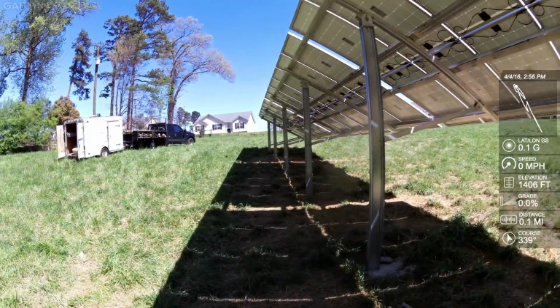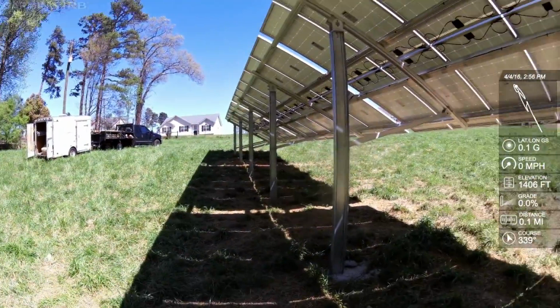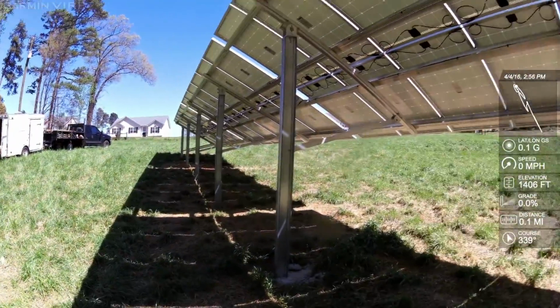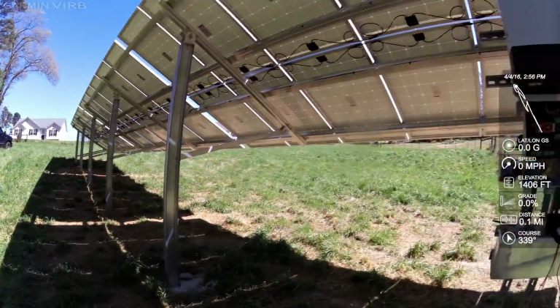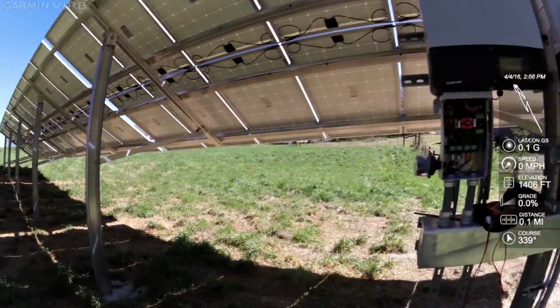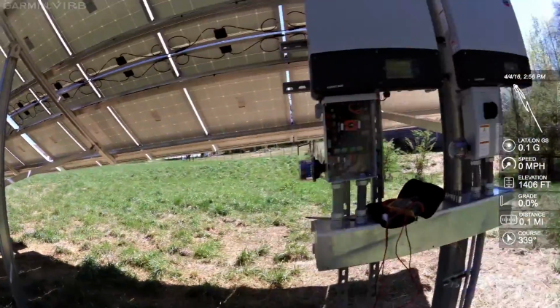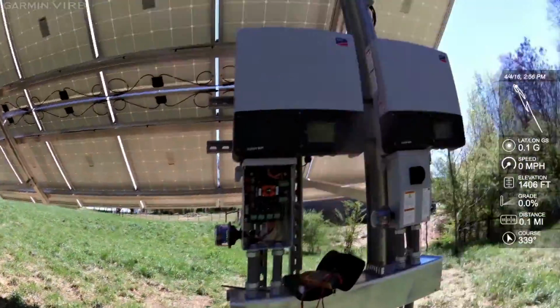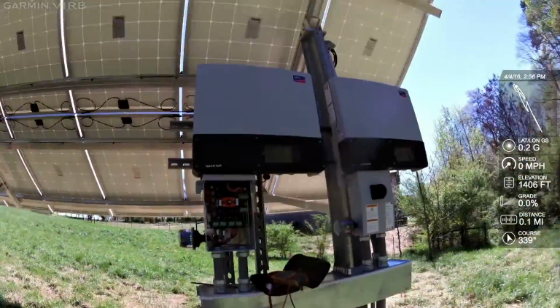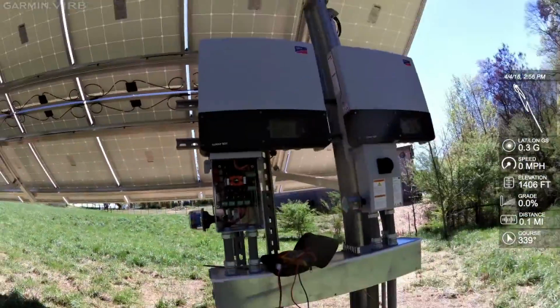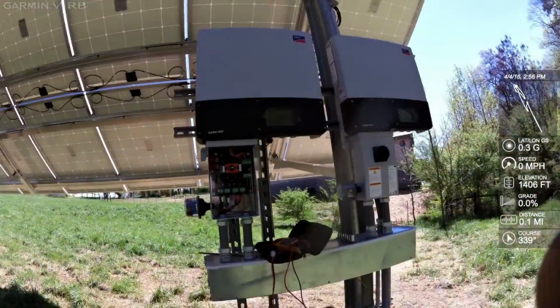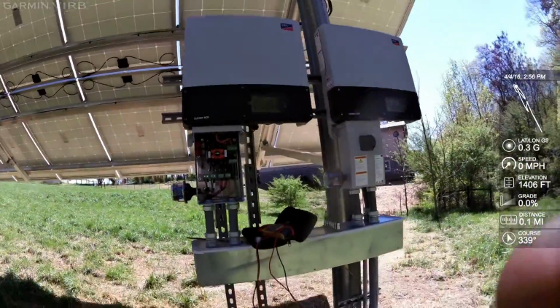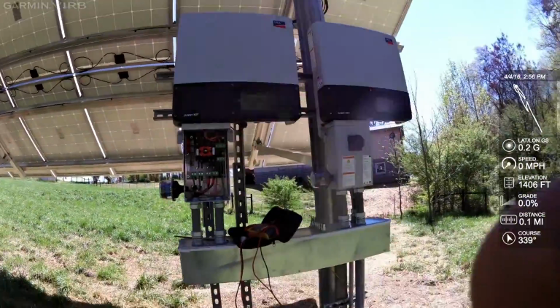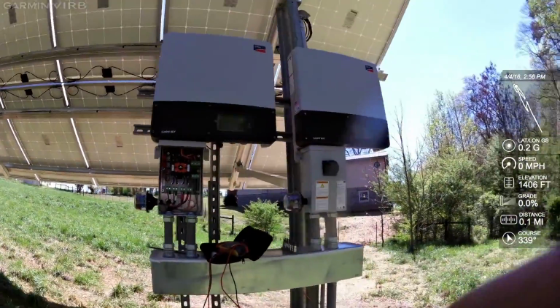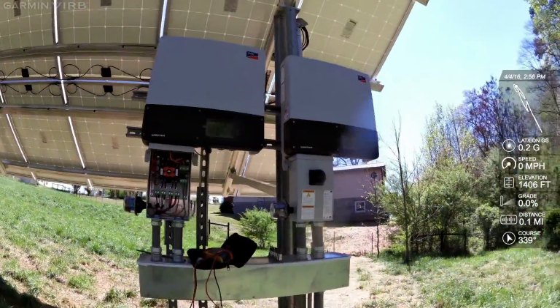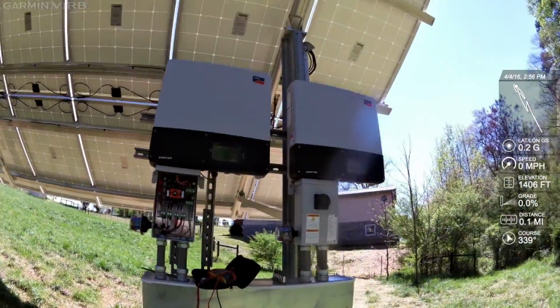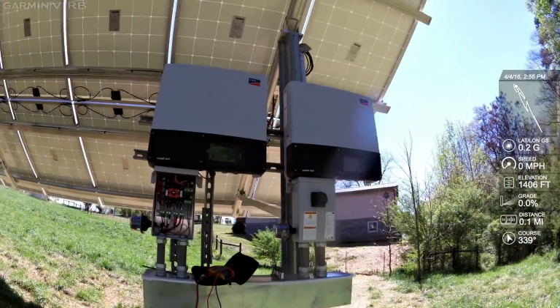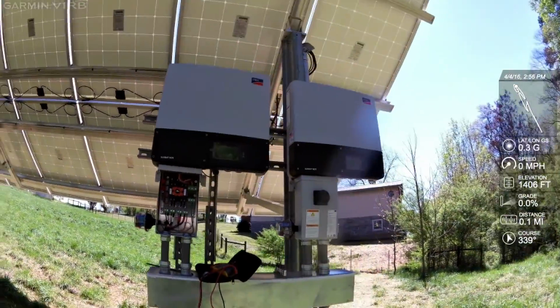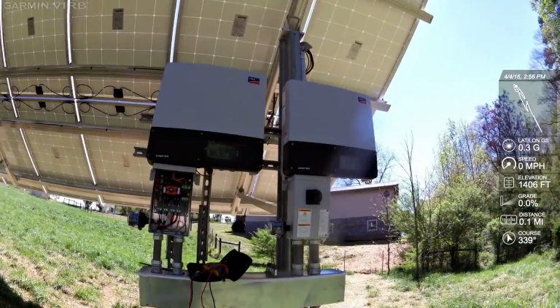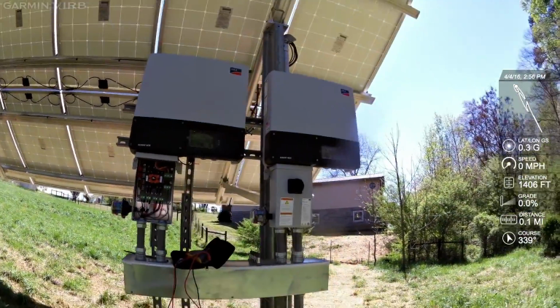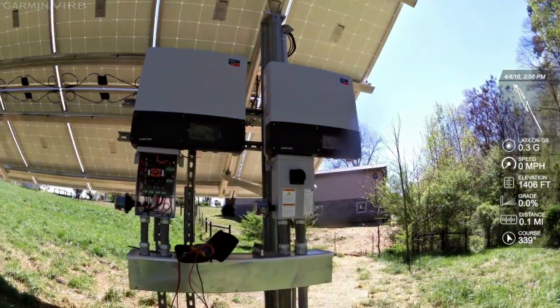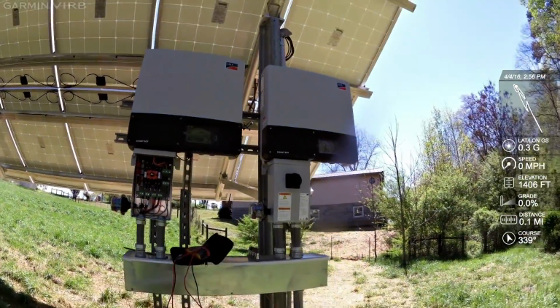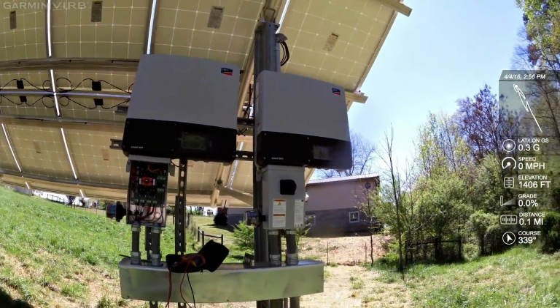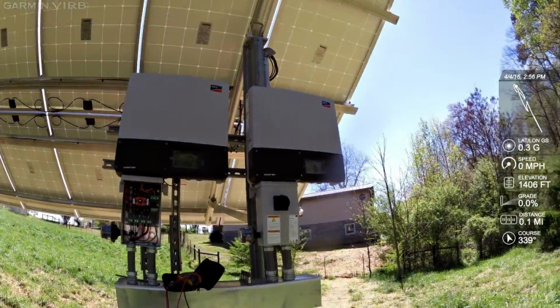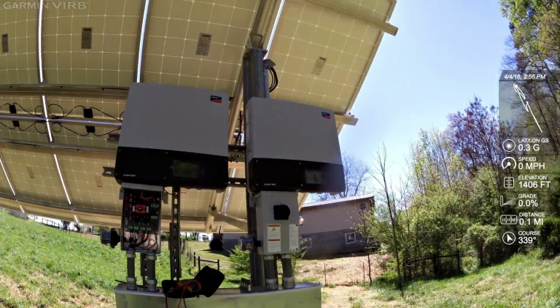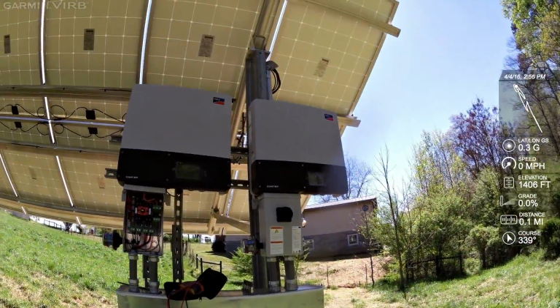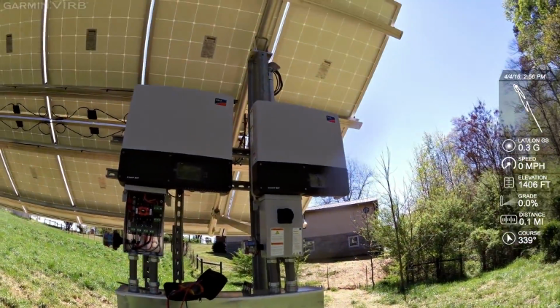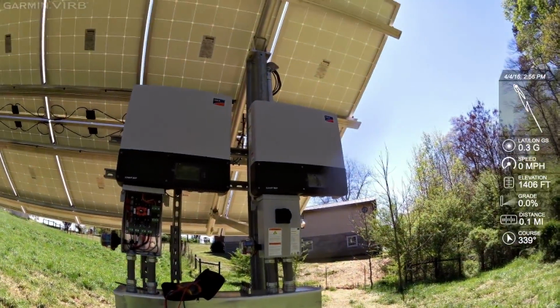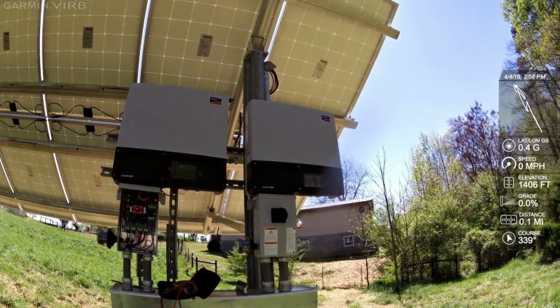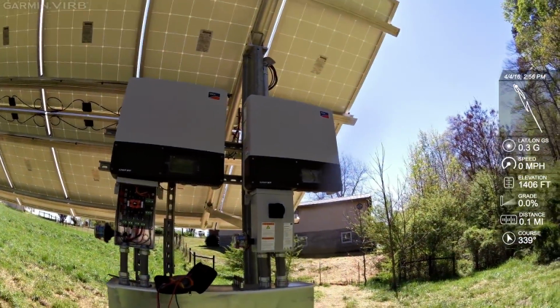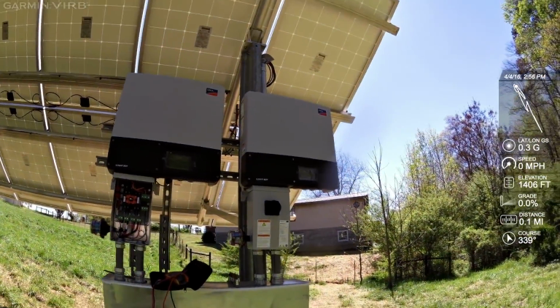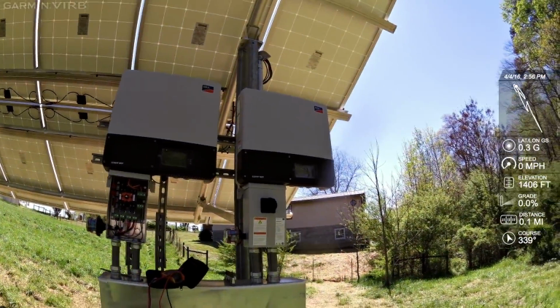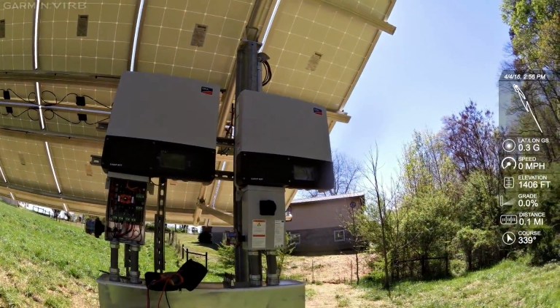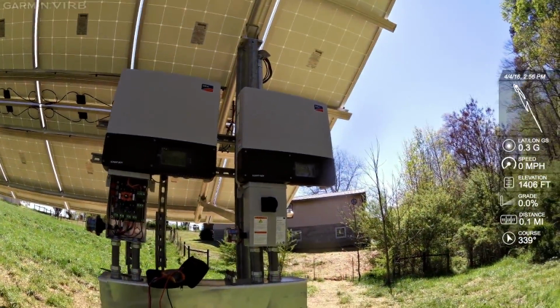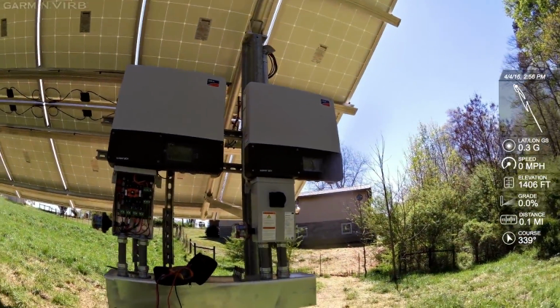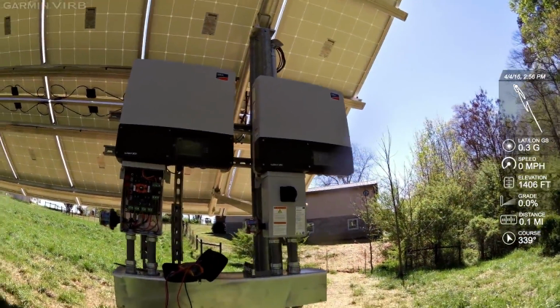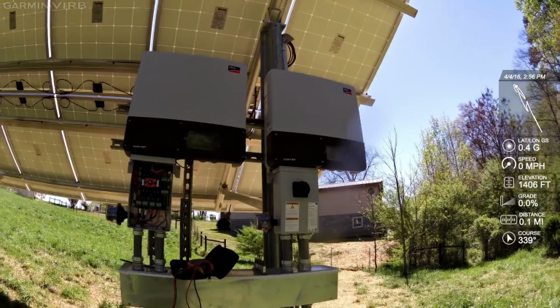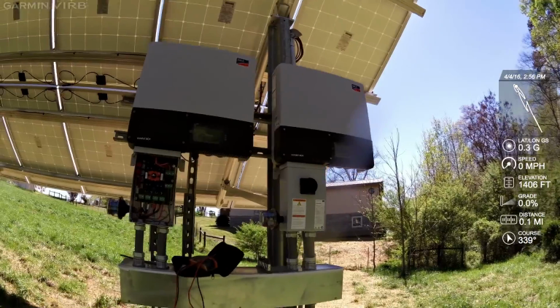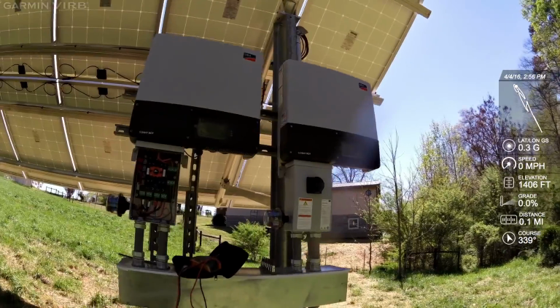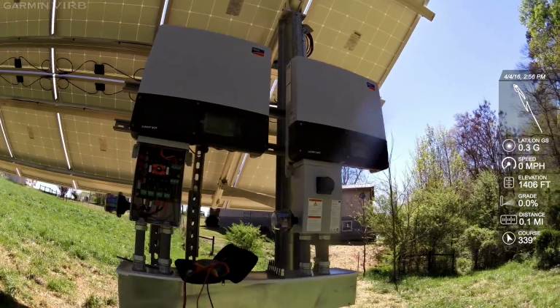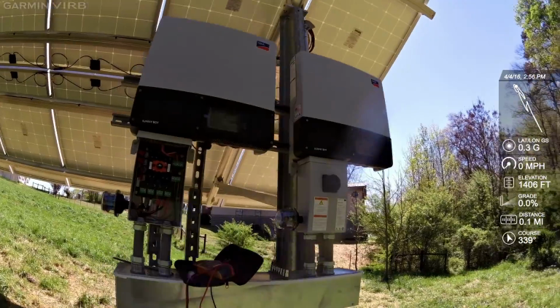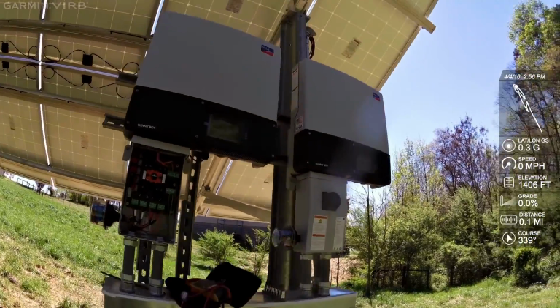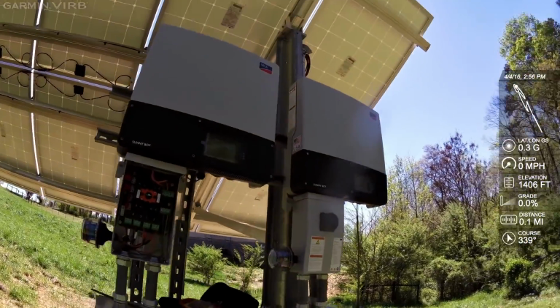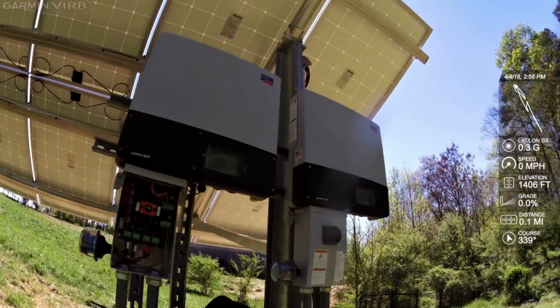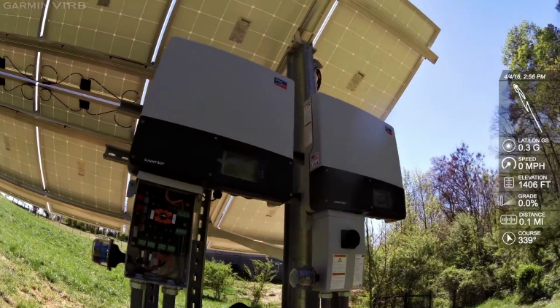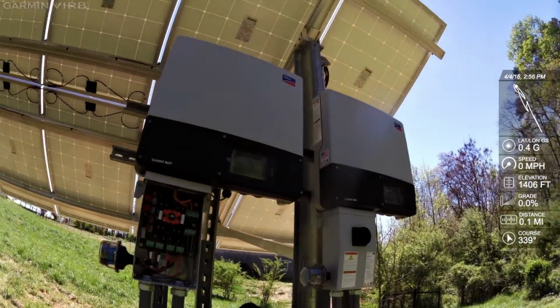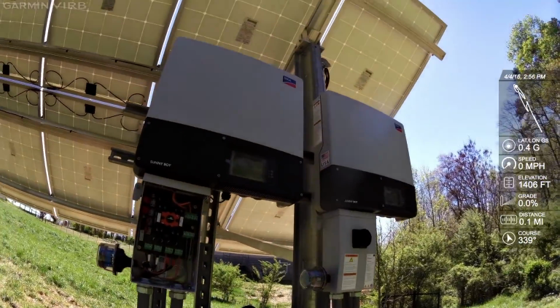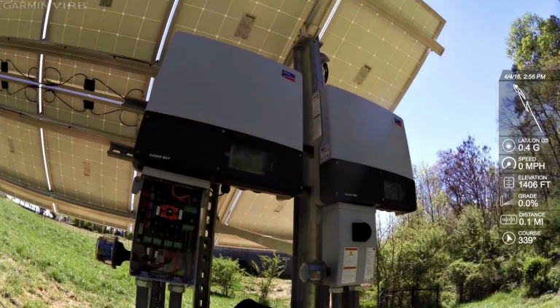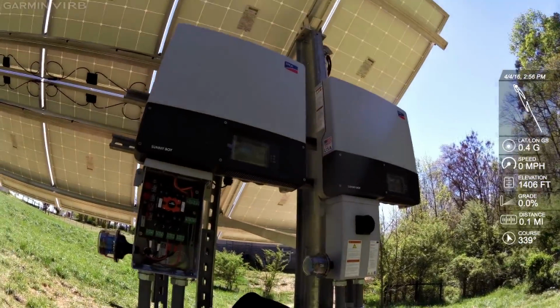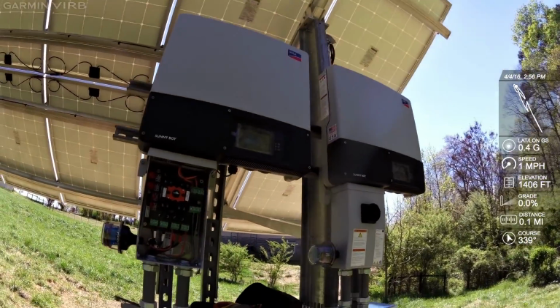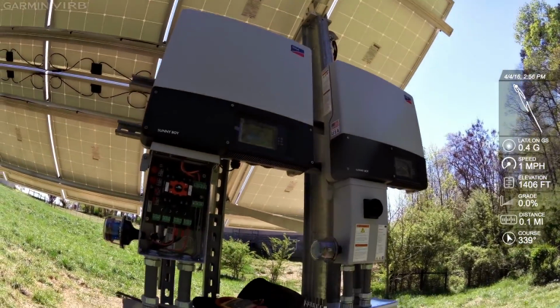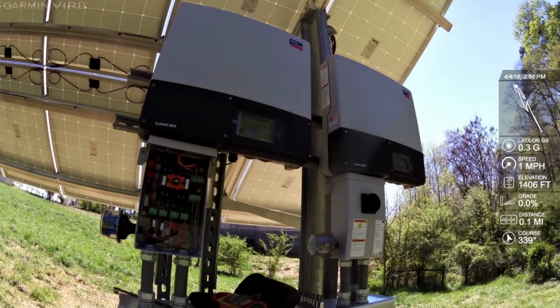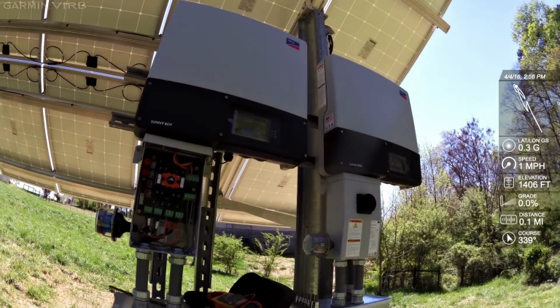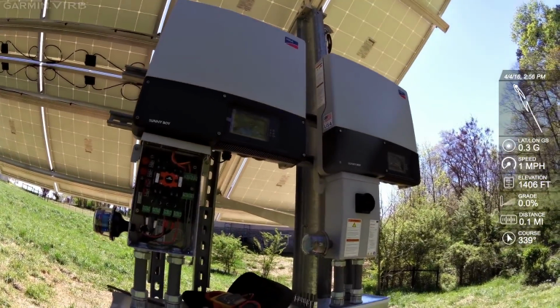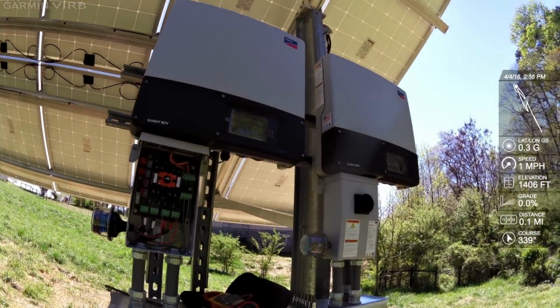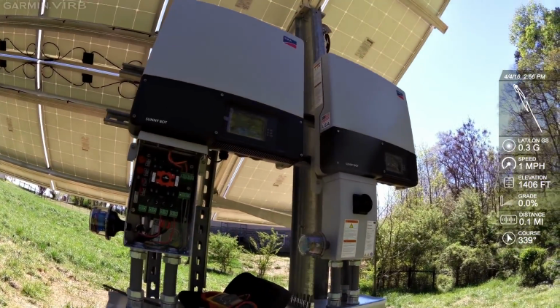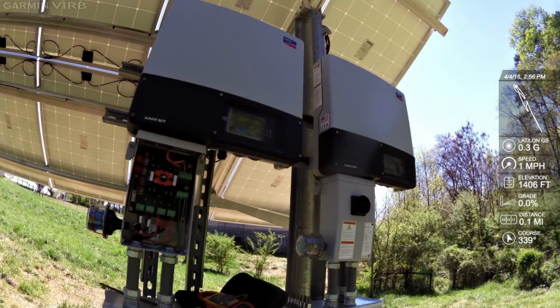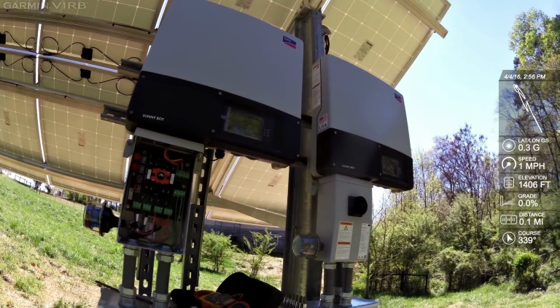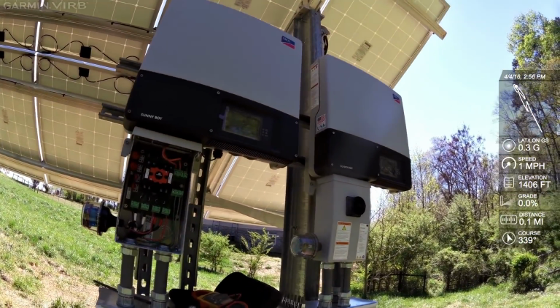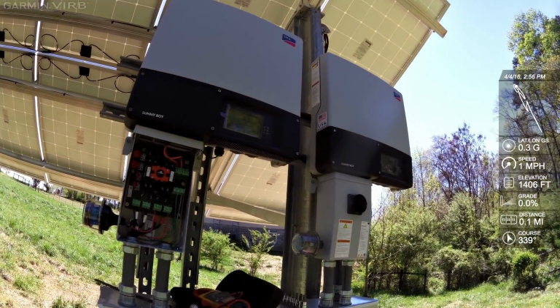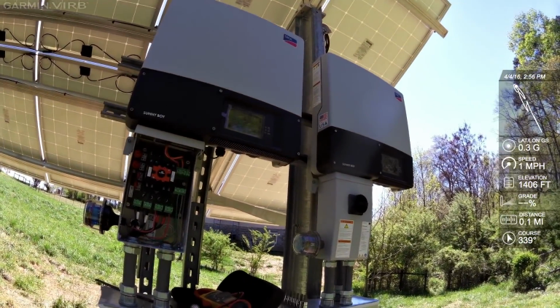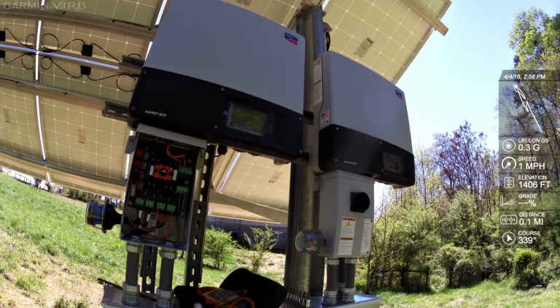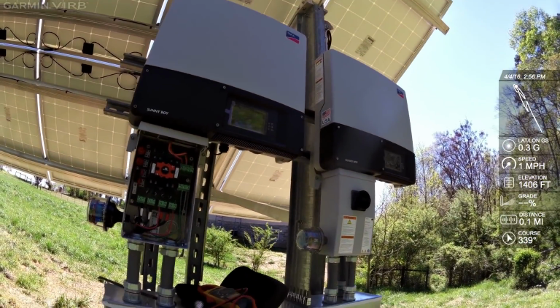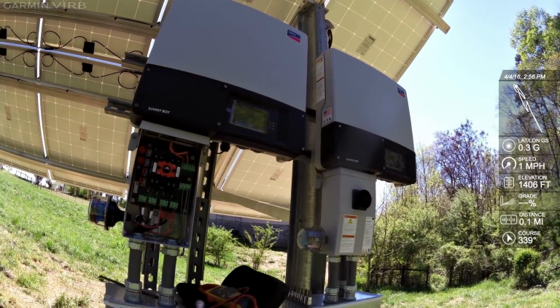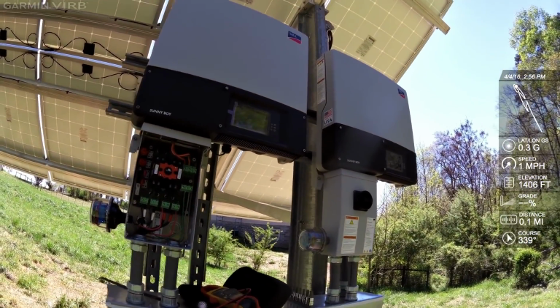My Sunny Boy inverters are going to be feeding into my Sunny Island. Johnny Valentine with Gaines Solar — thank you for watching.